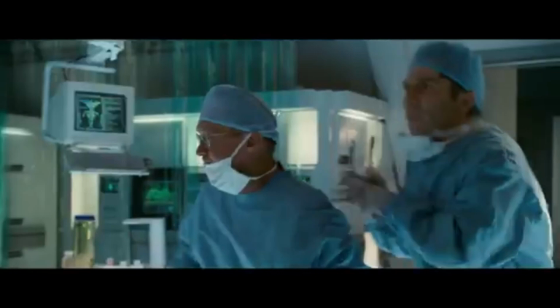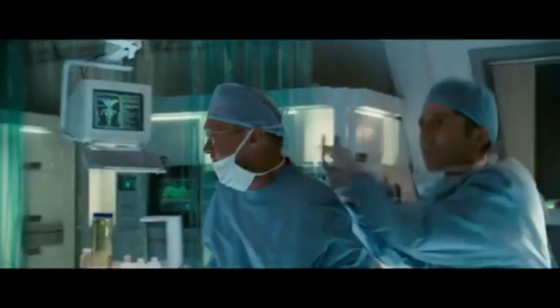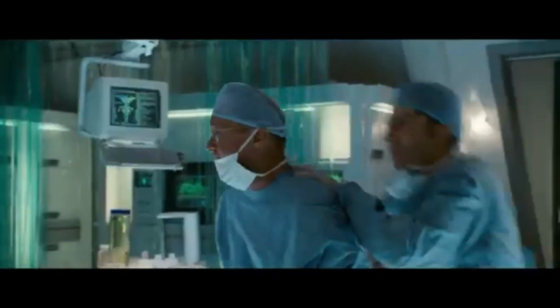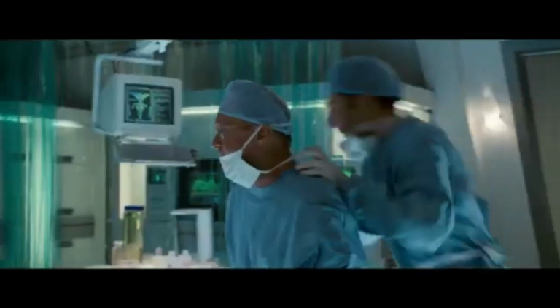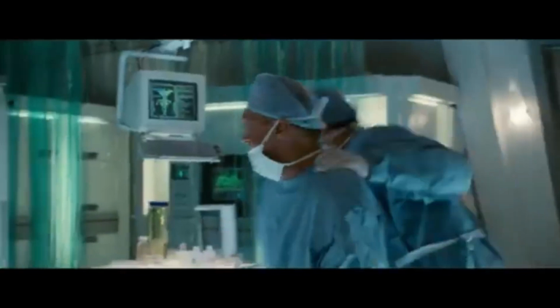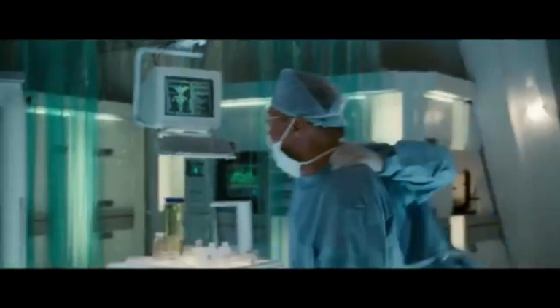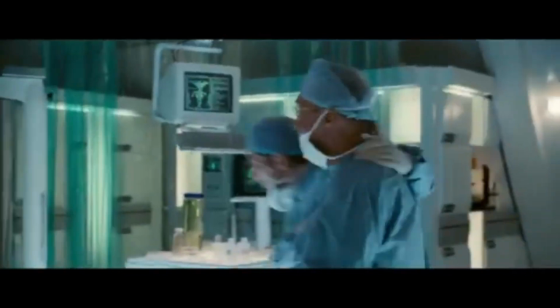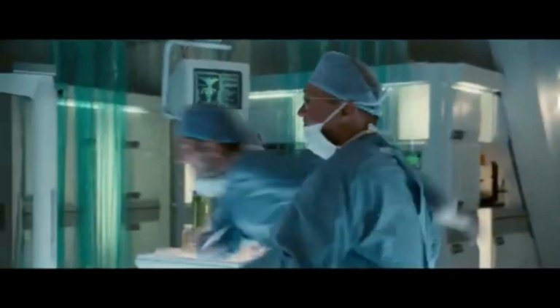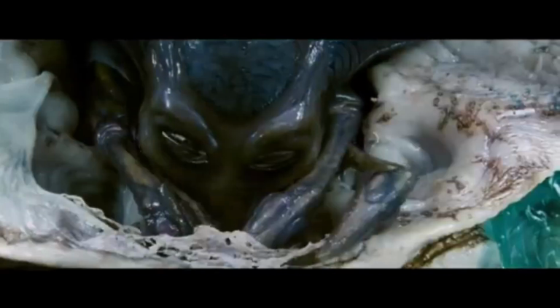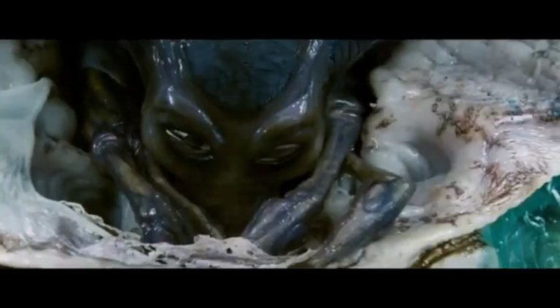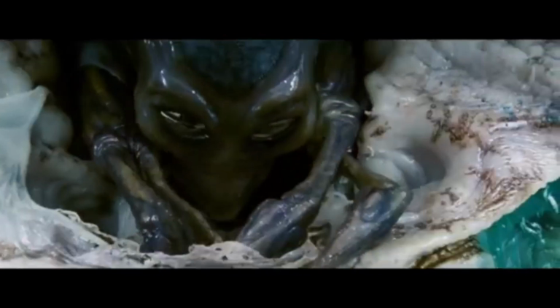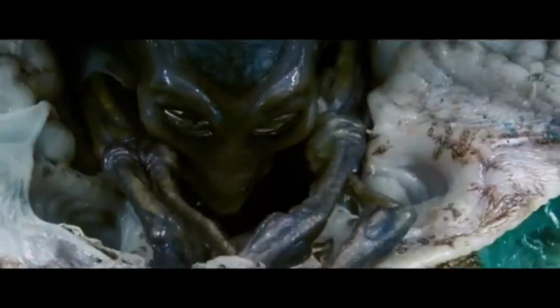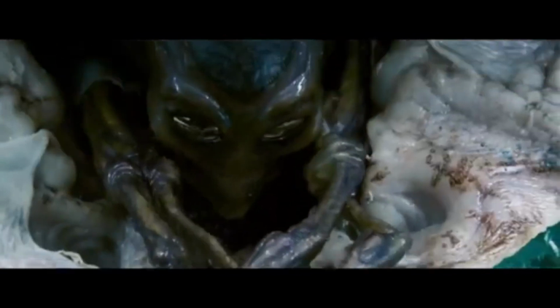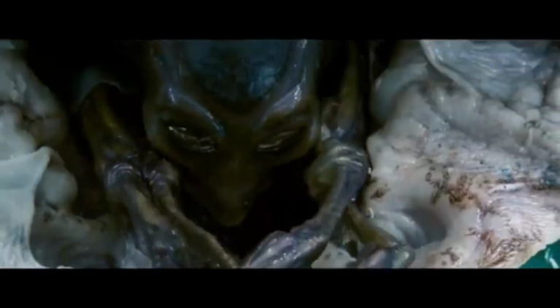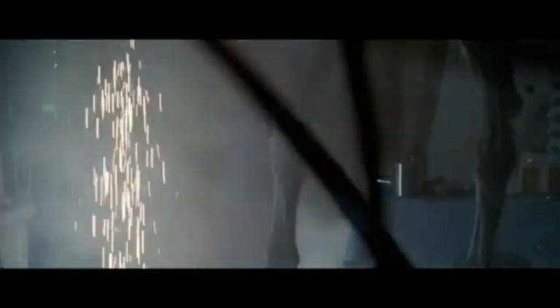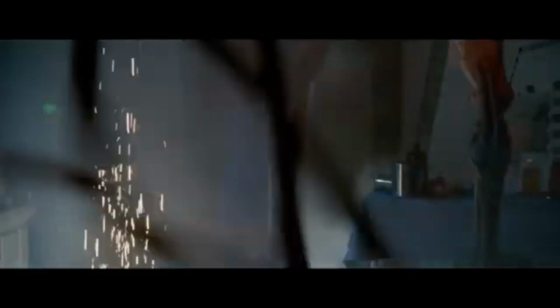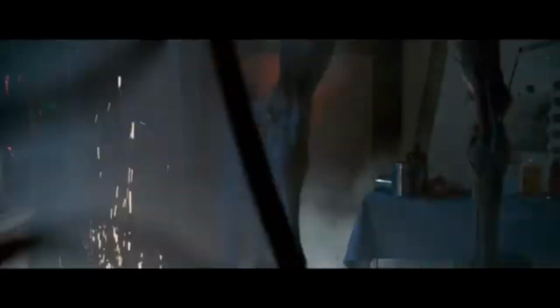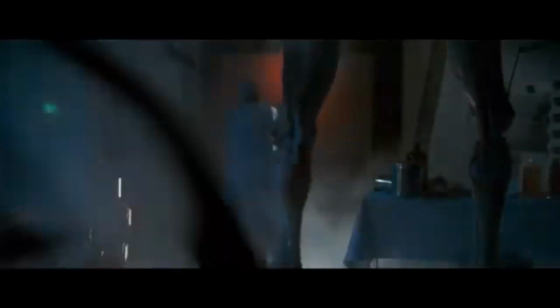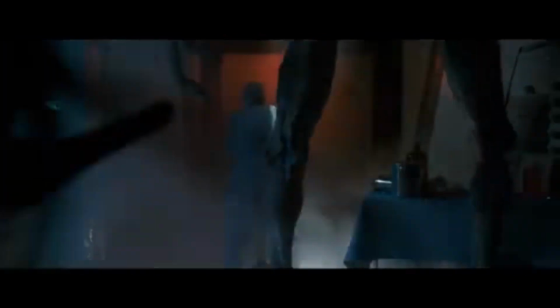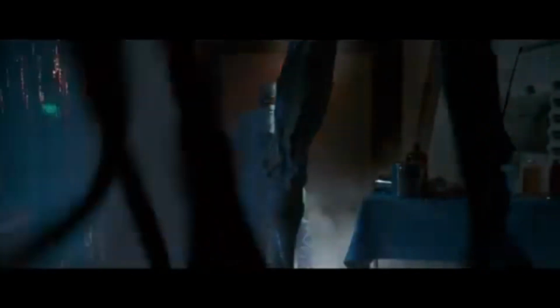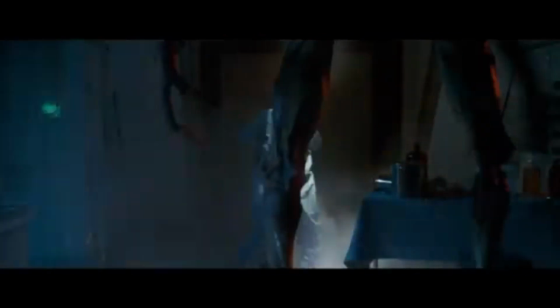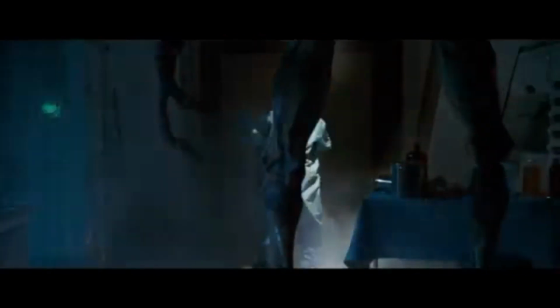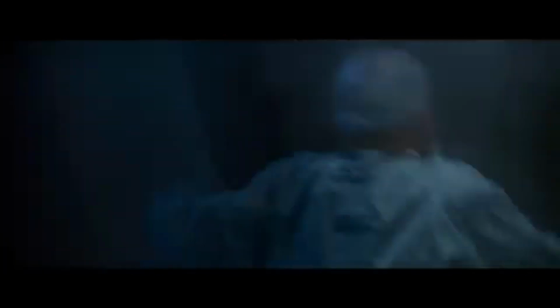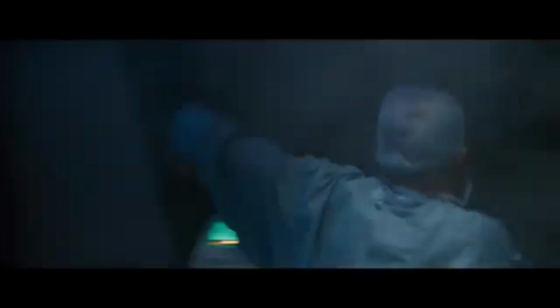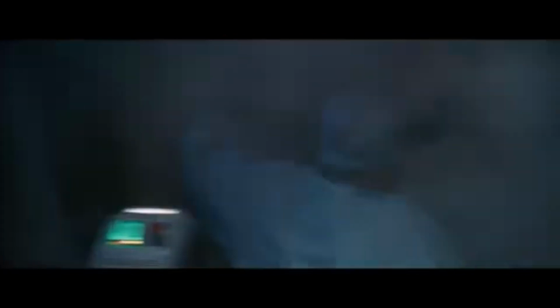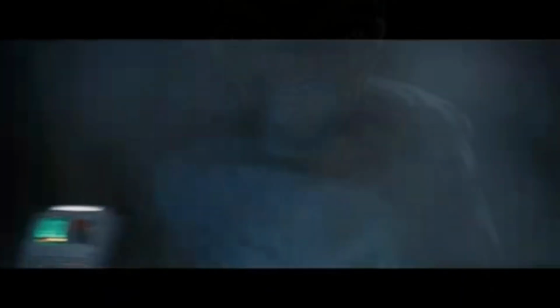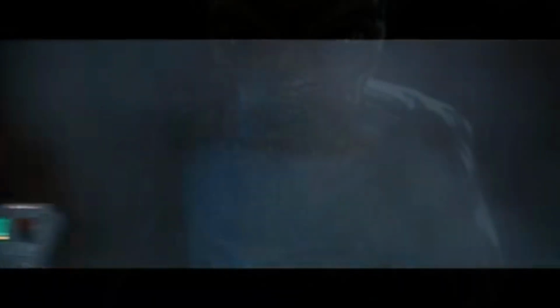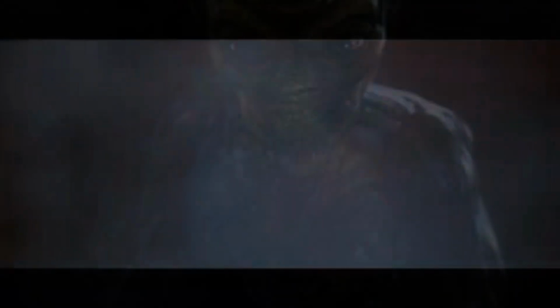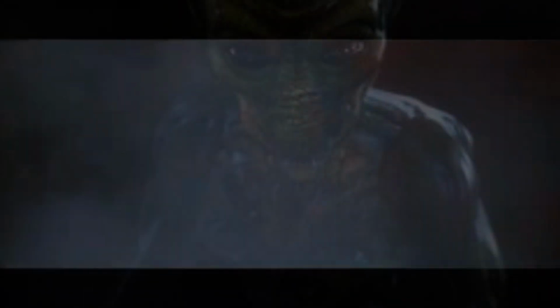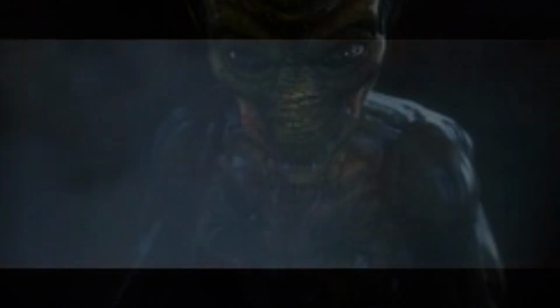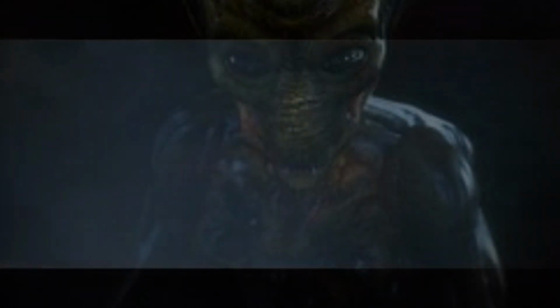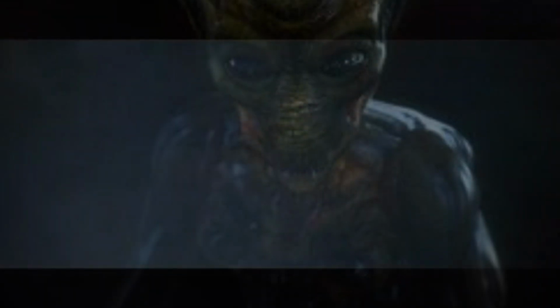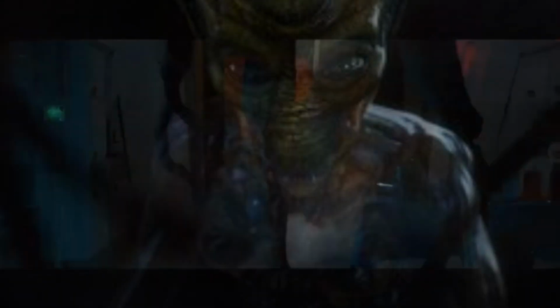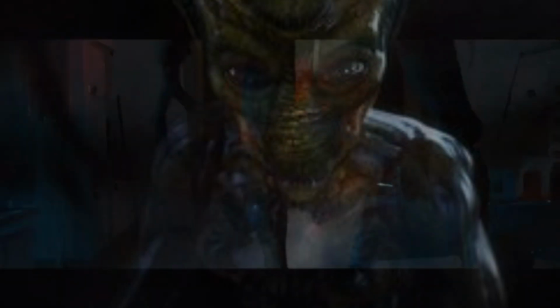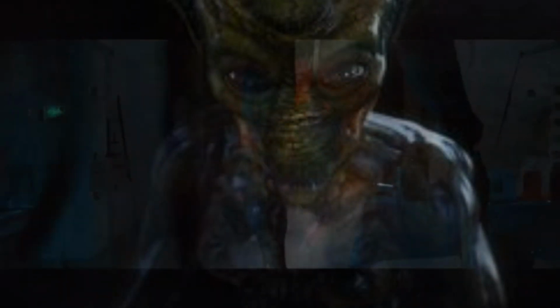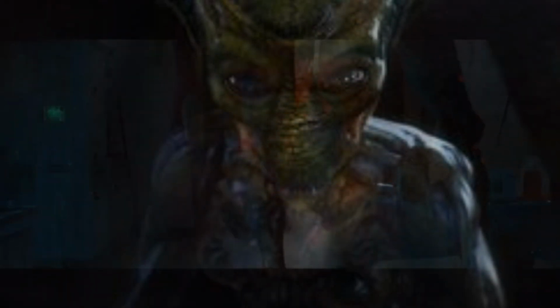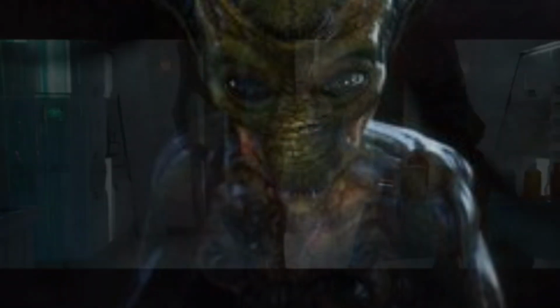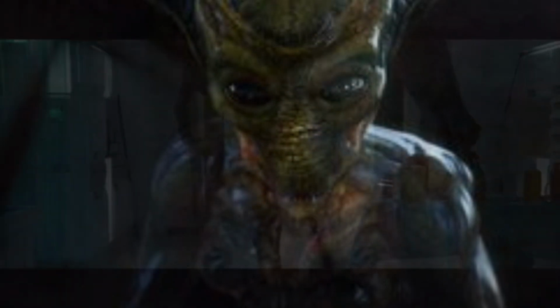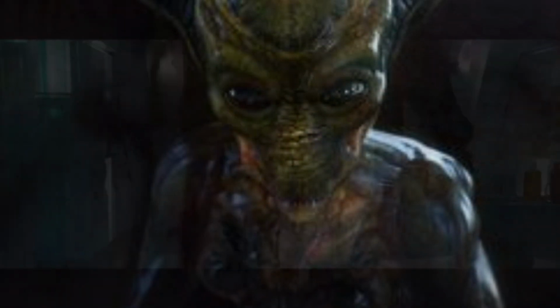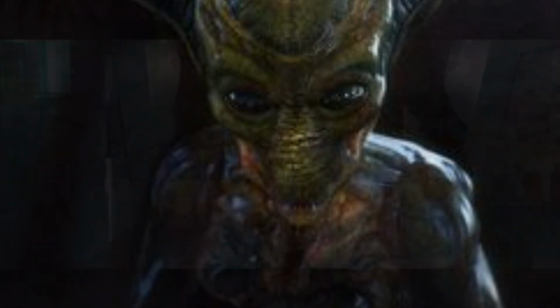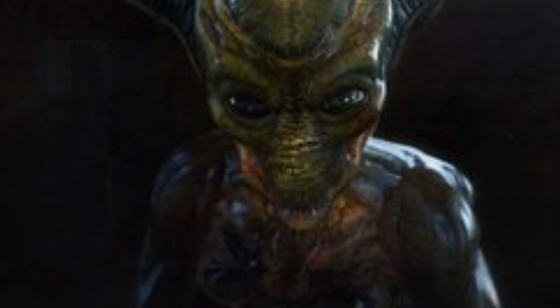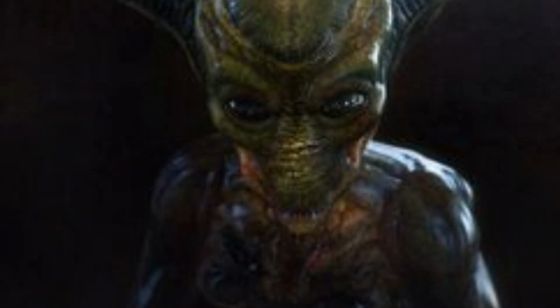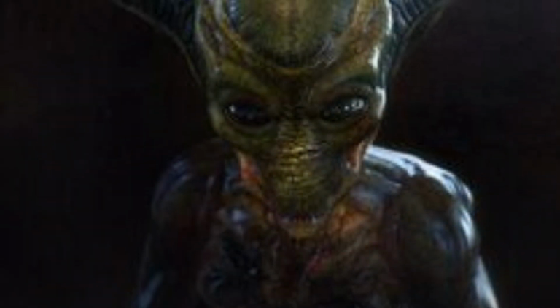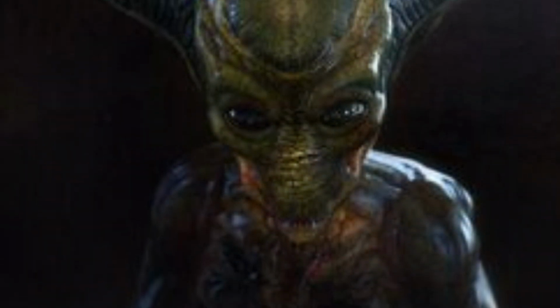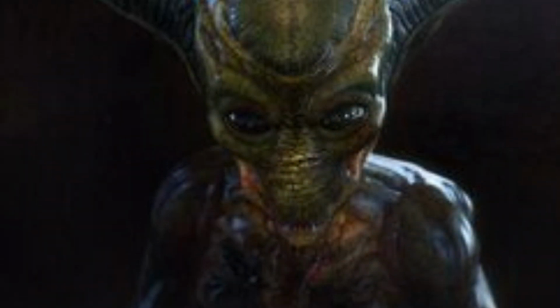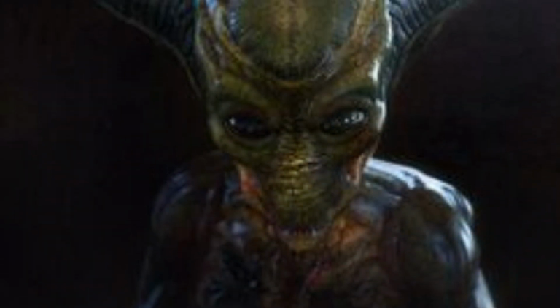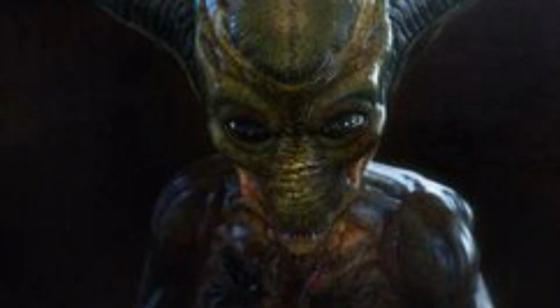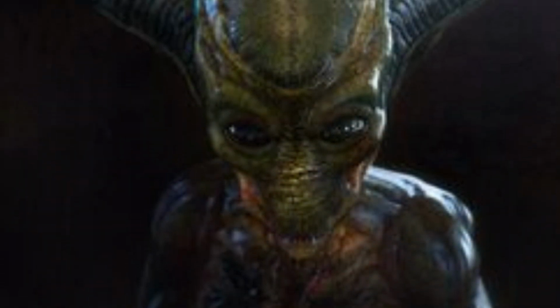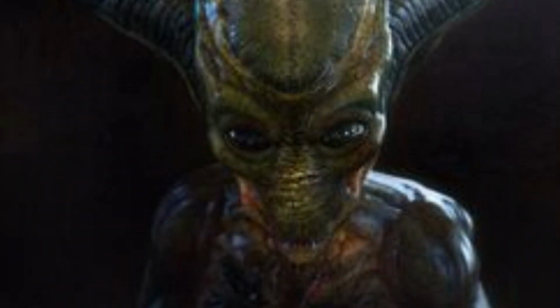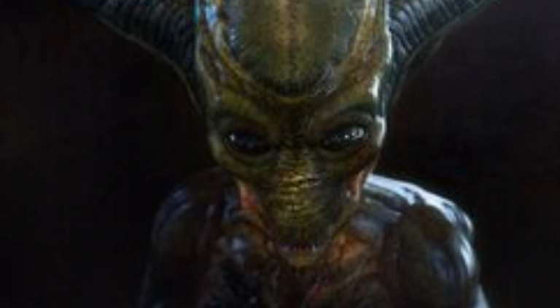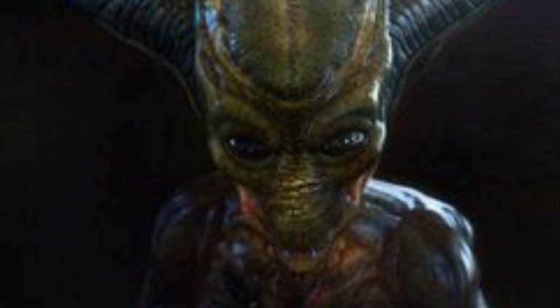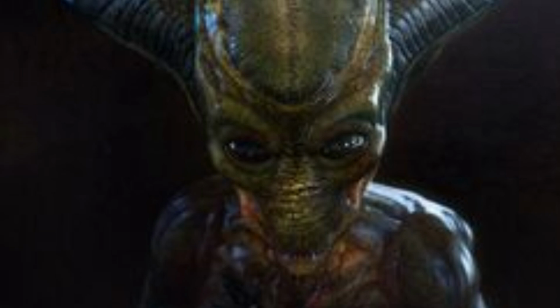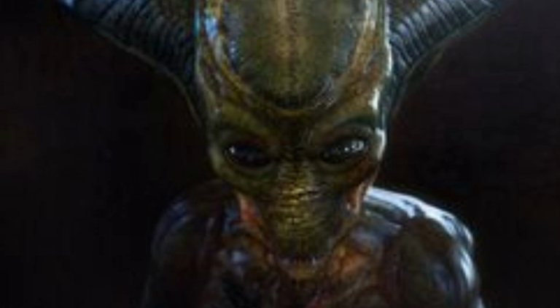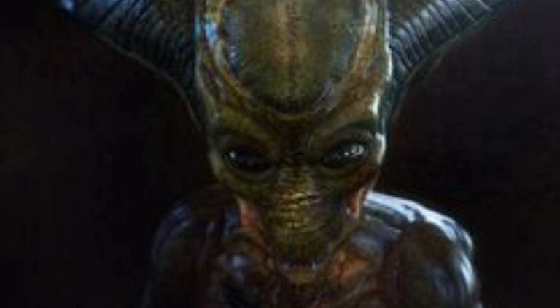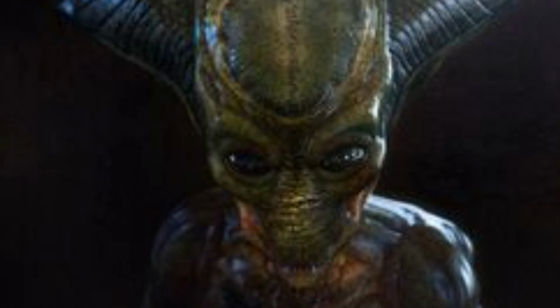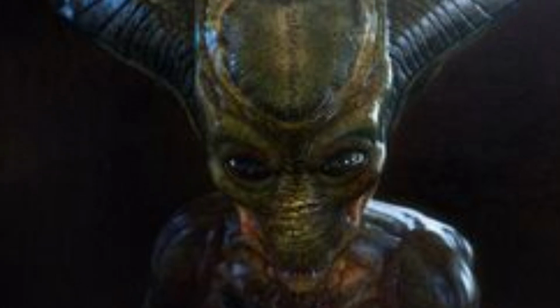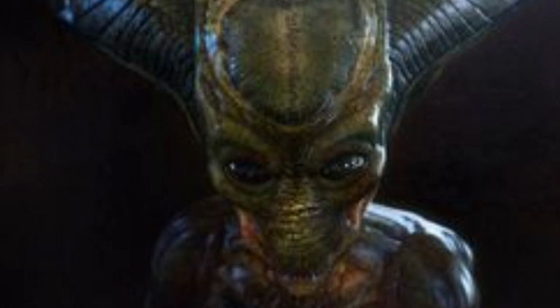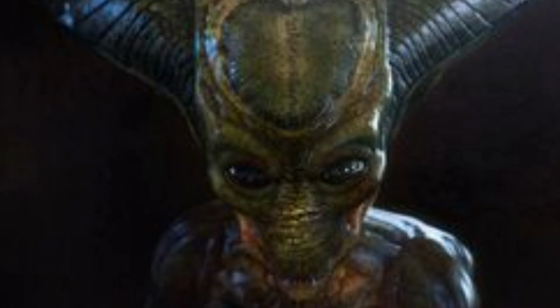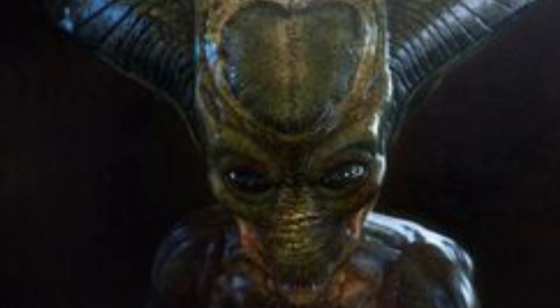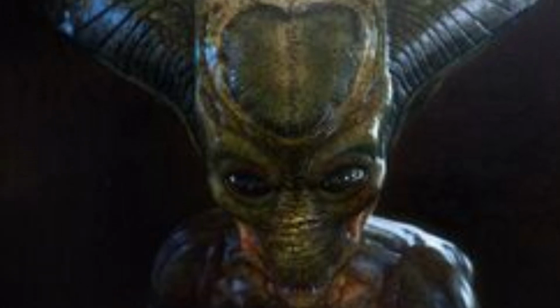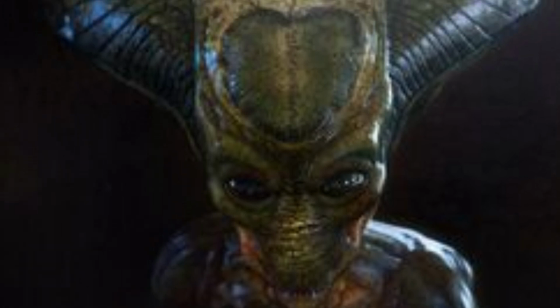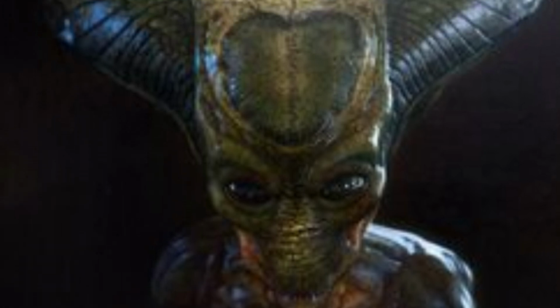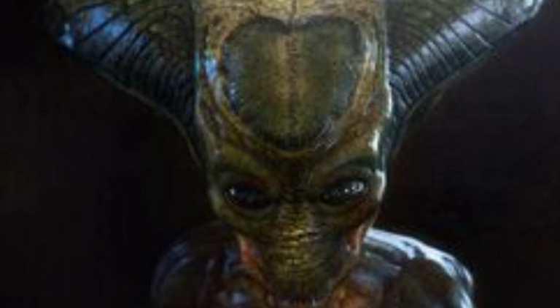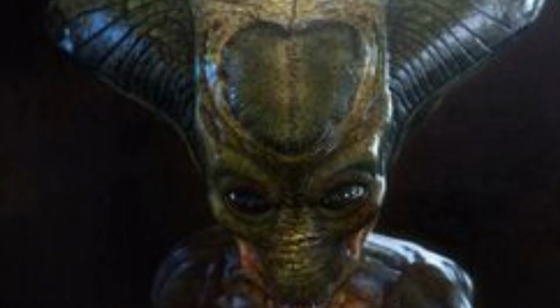In this video, we're going to break down everything we know and everything we can infer about these horrifying invaders.